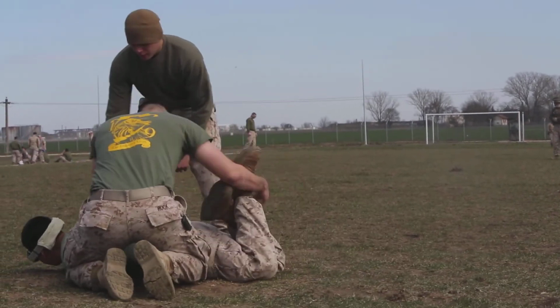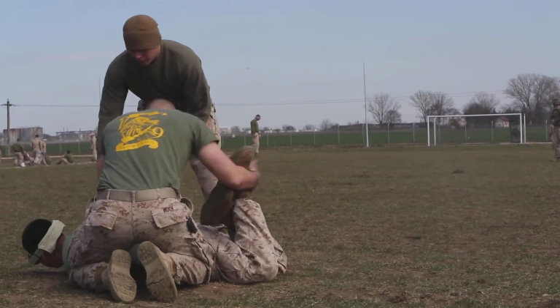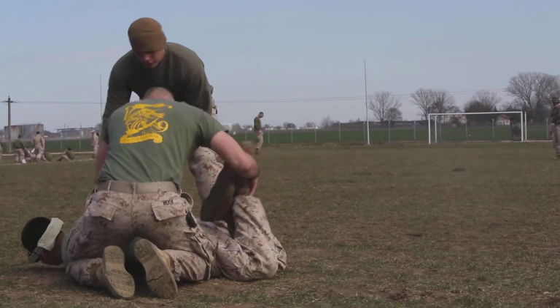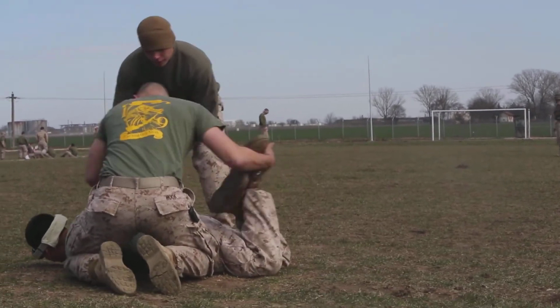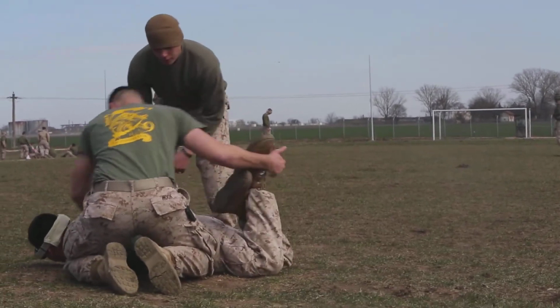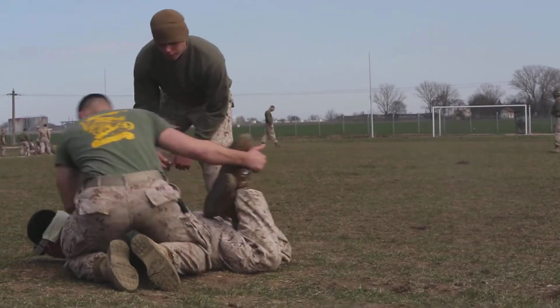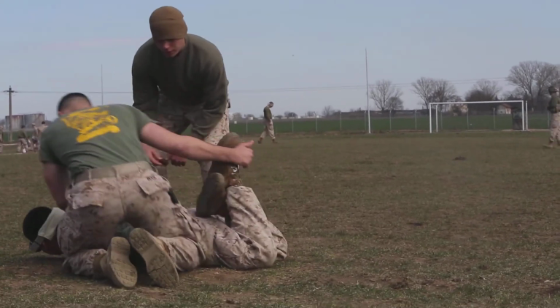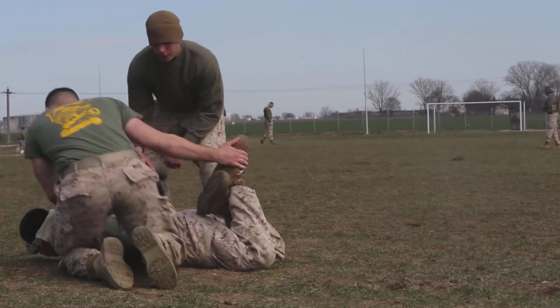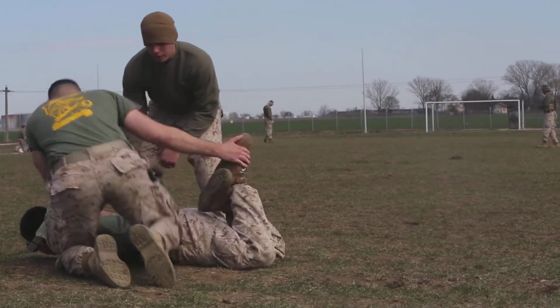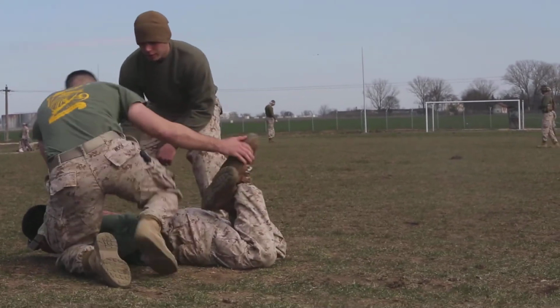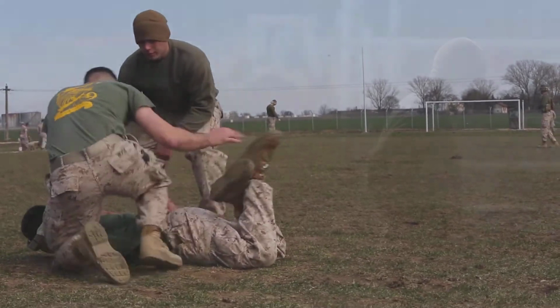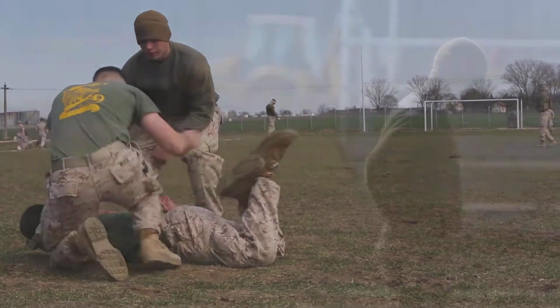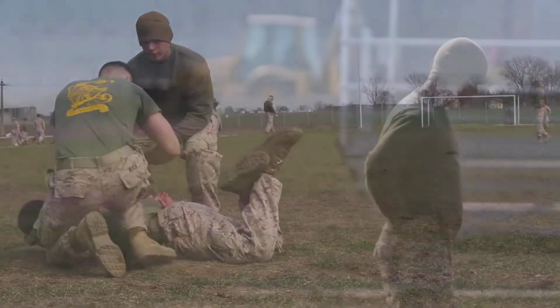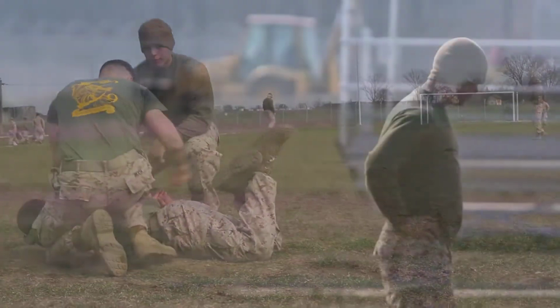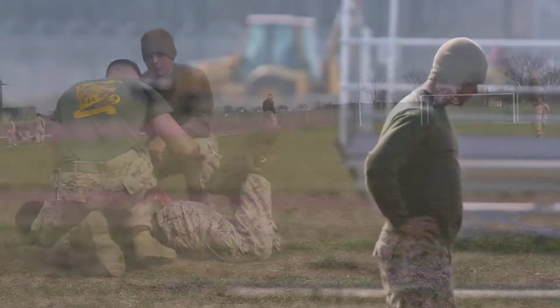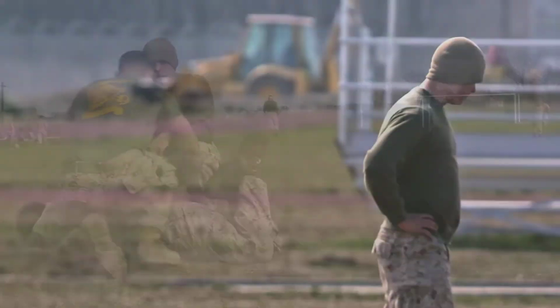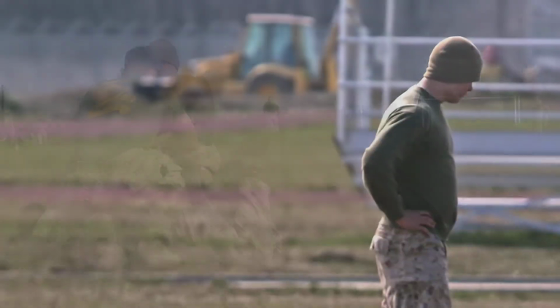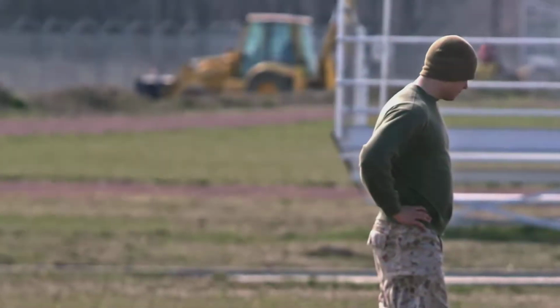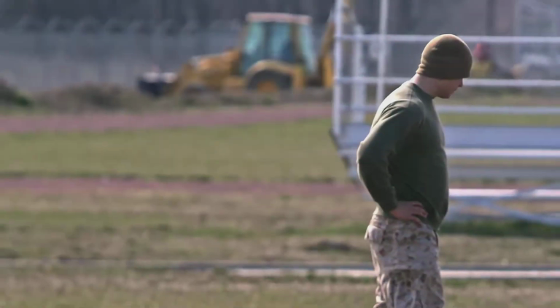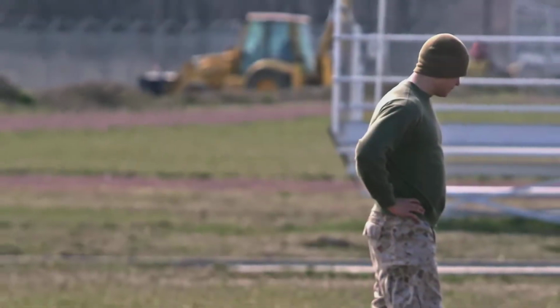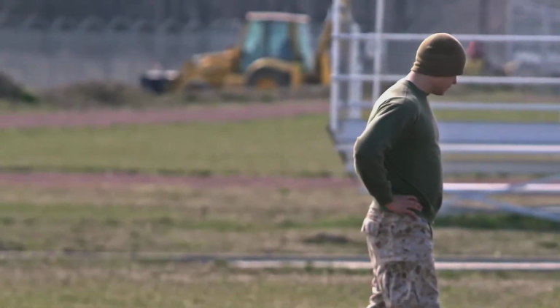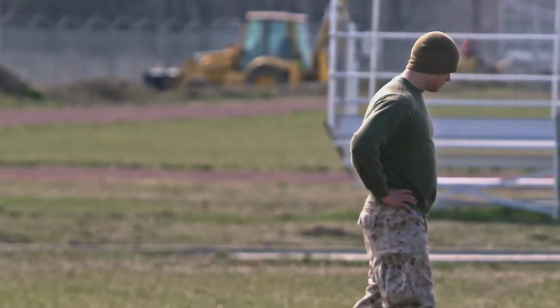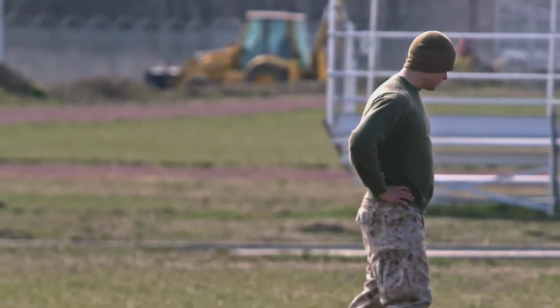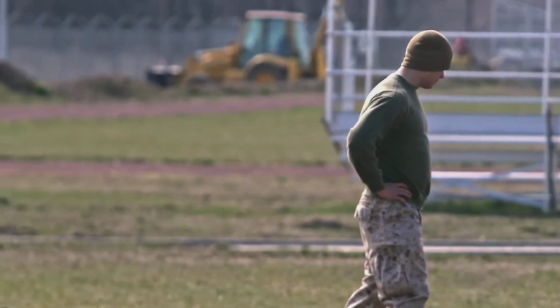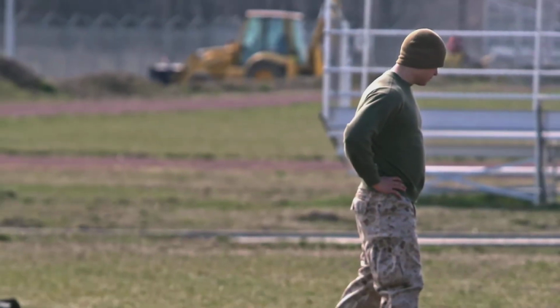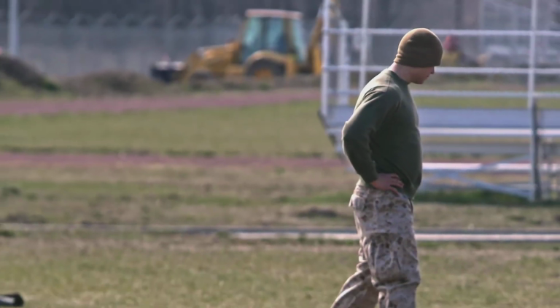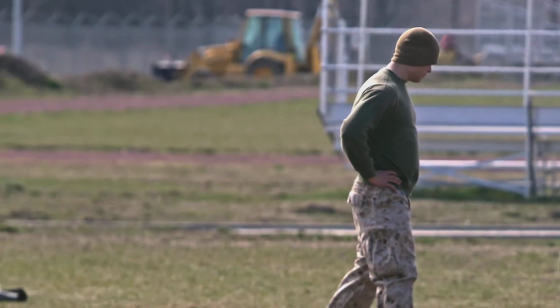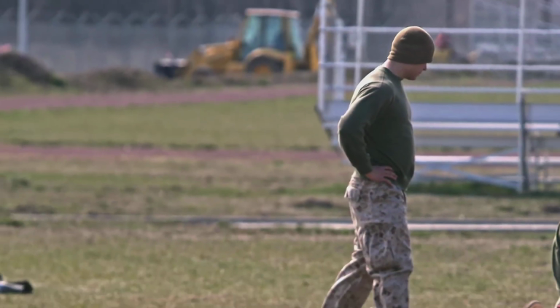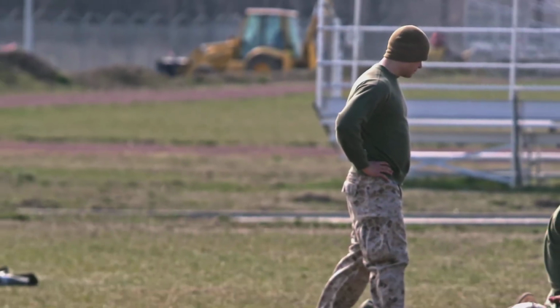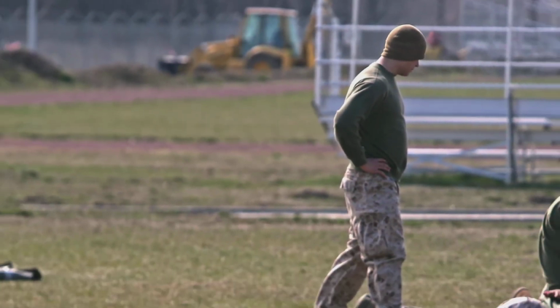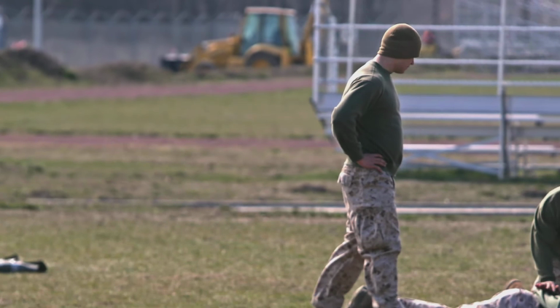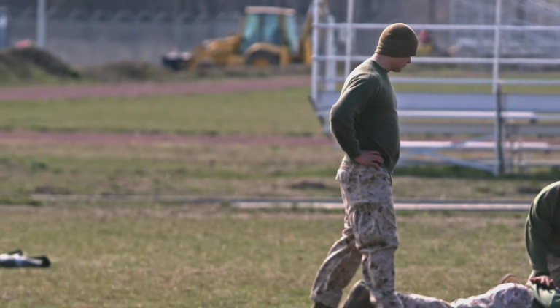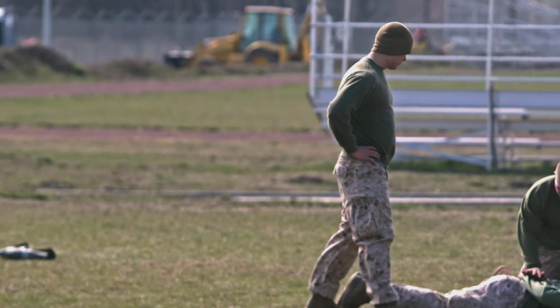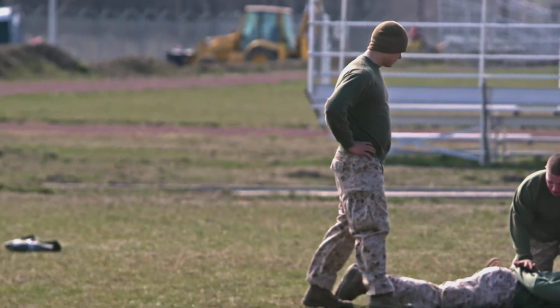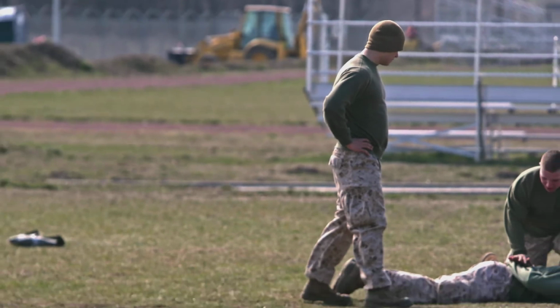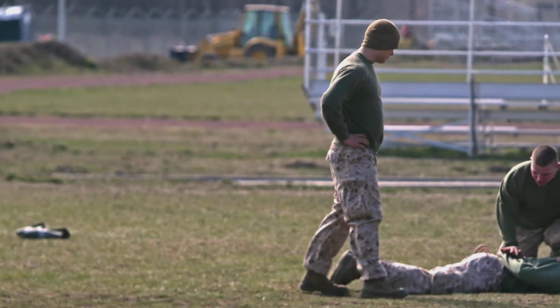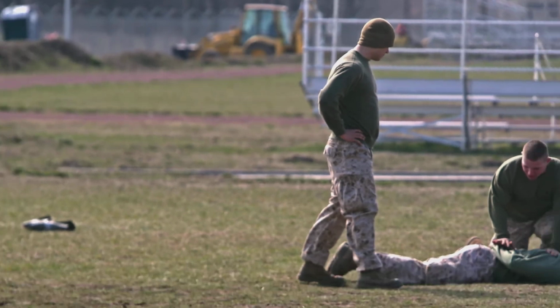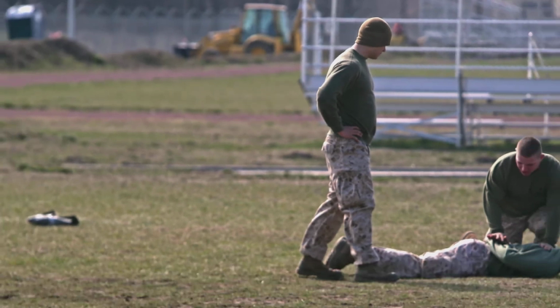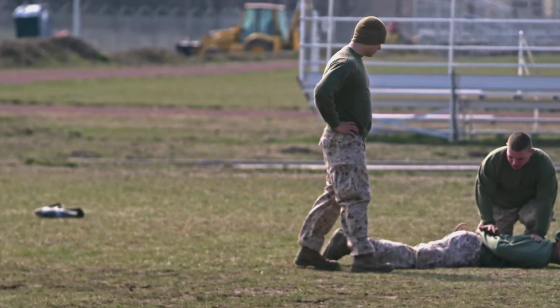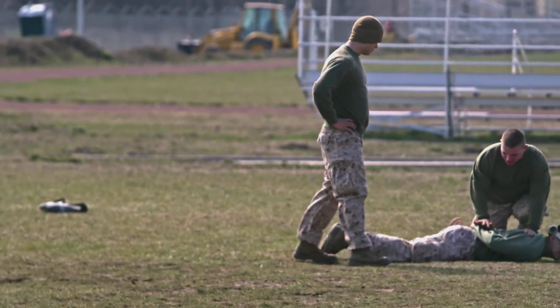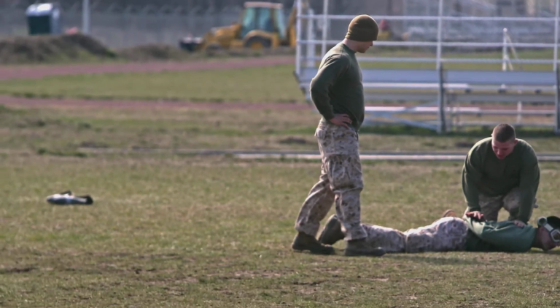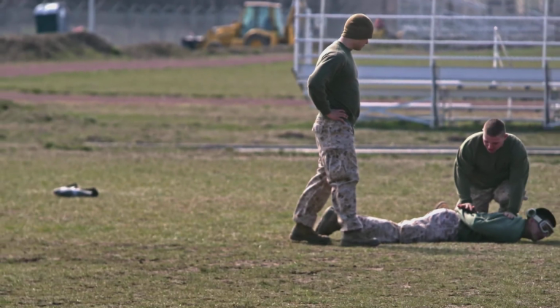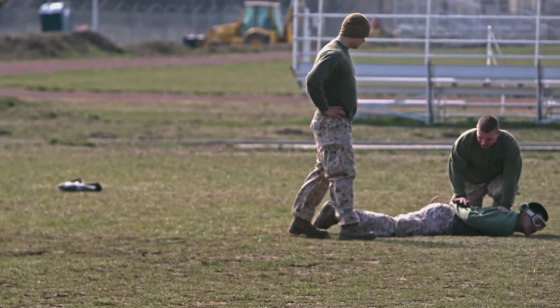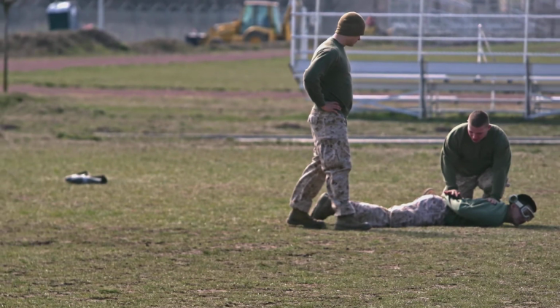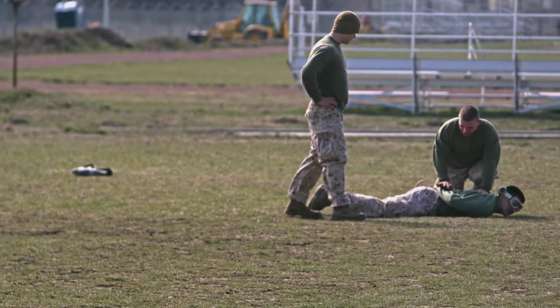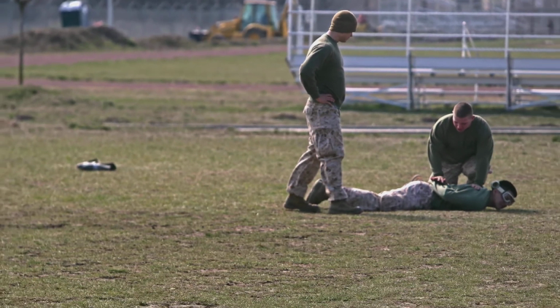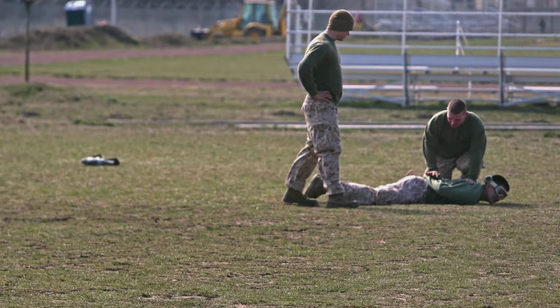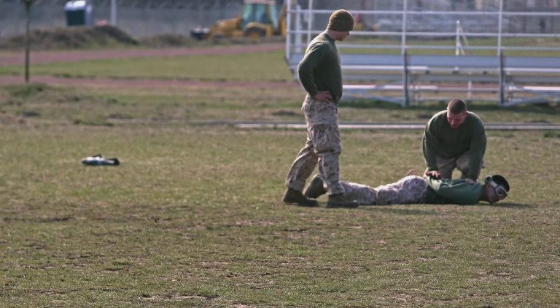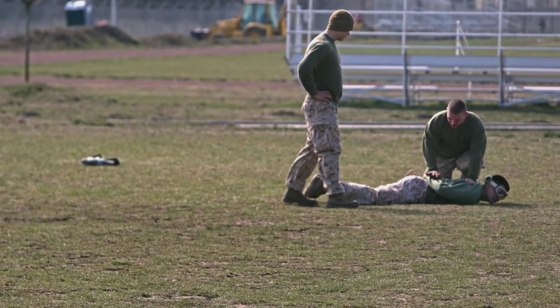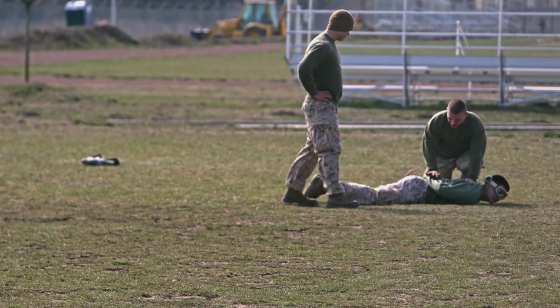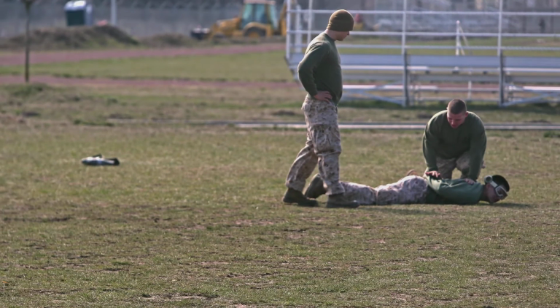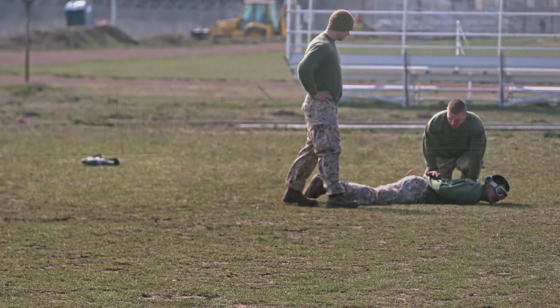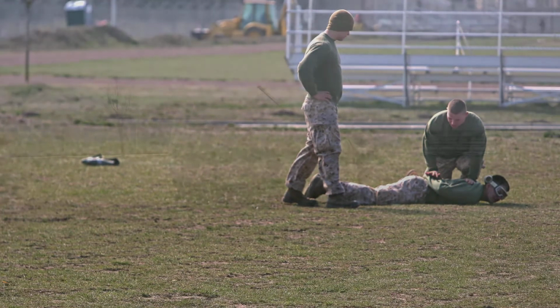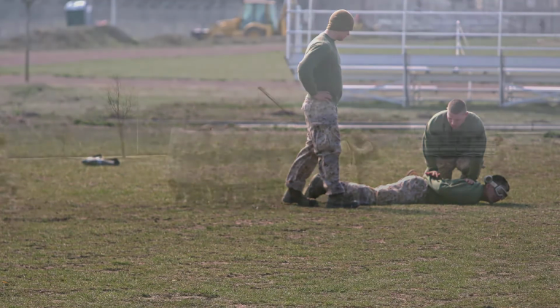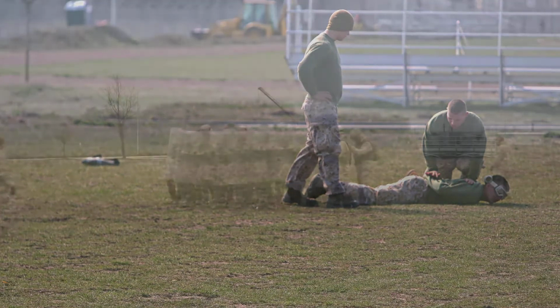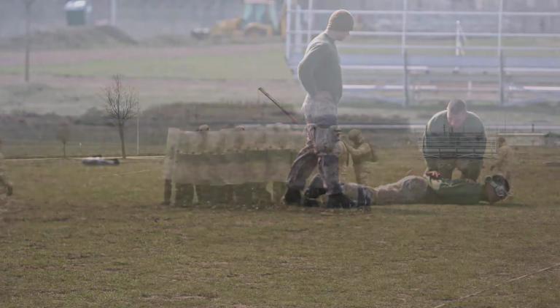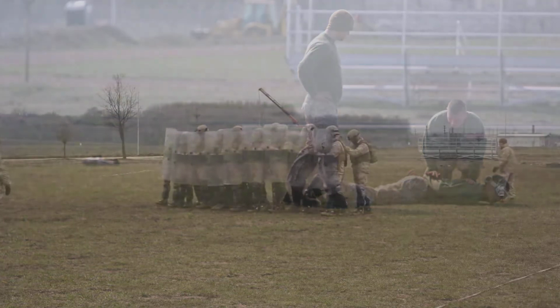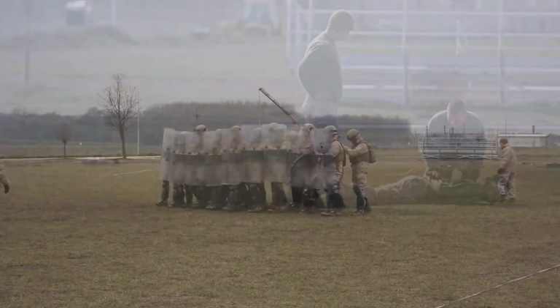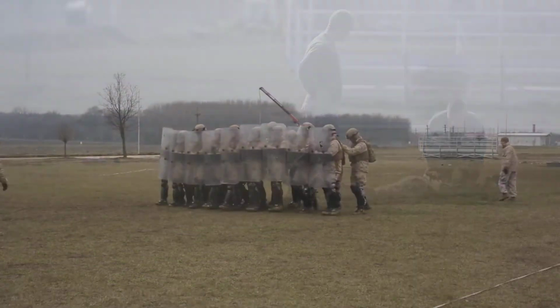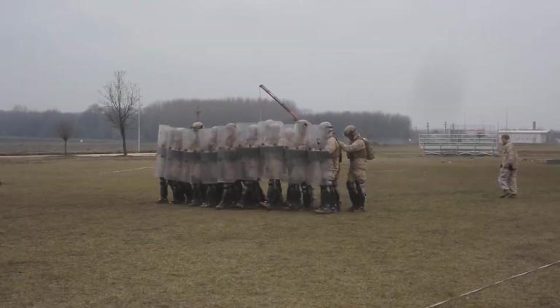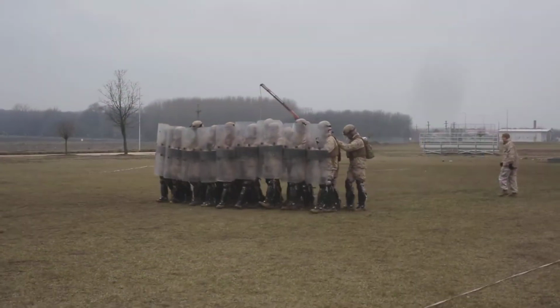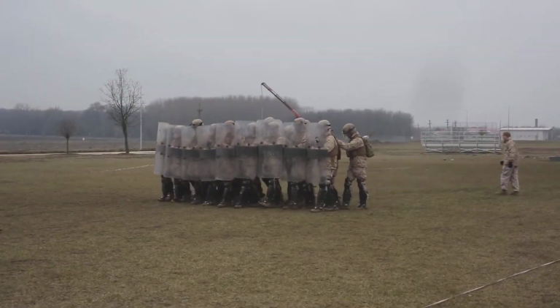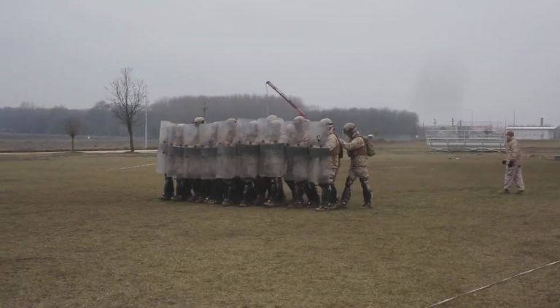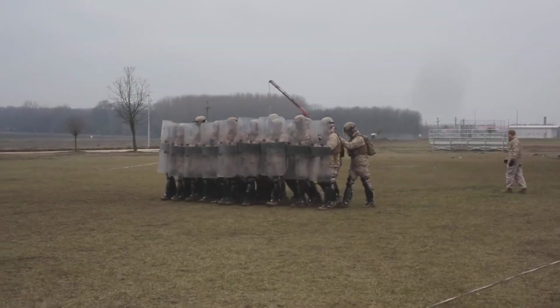We do taser training, which consists of taser qualifications and taser exposures. We also conduct riot formation training.